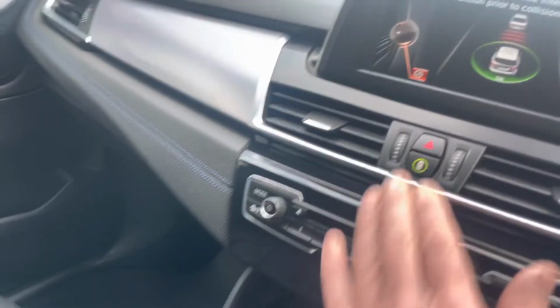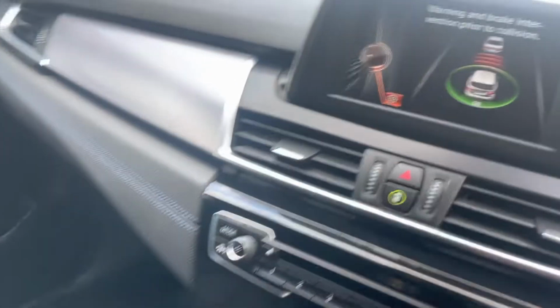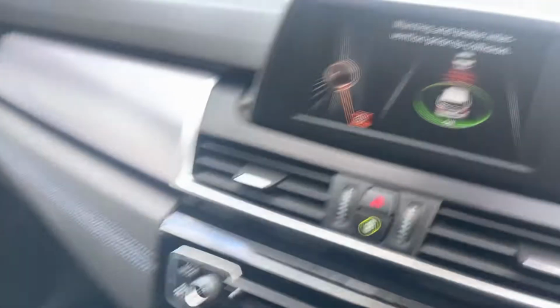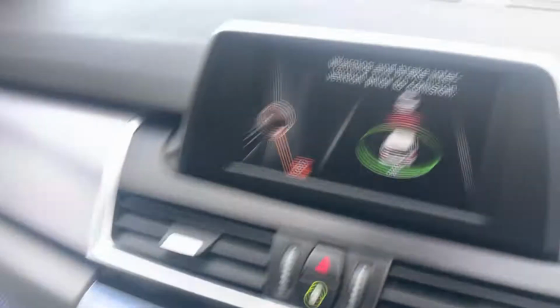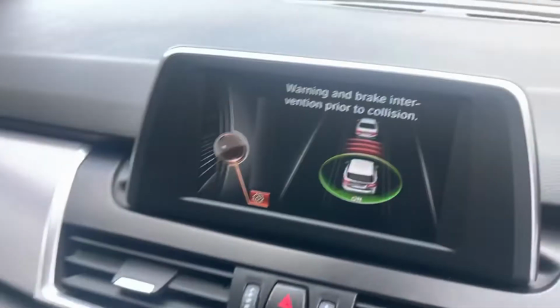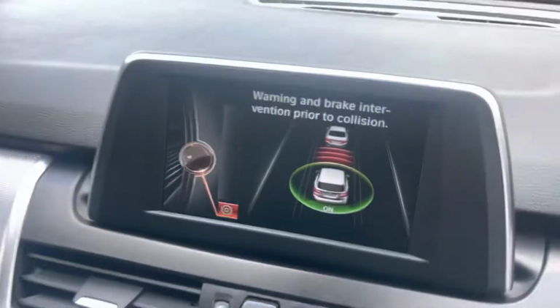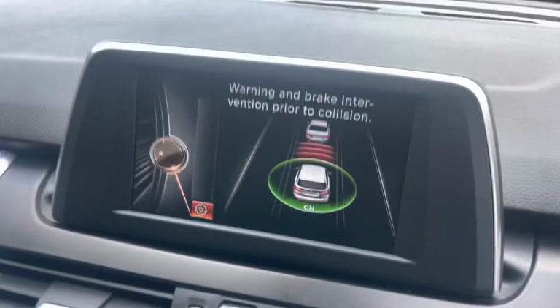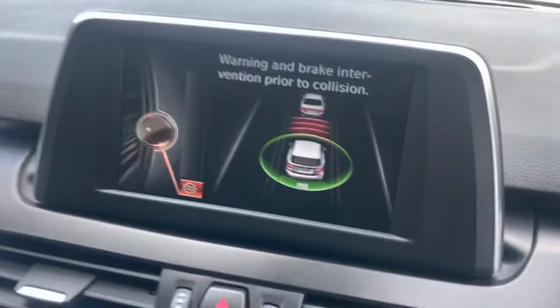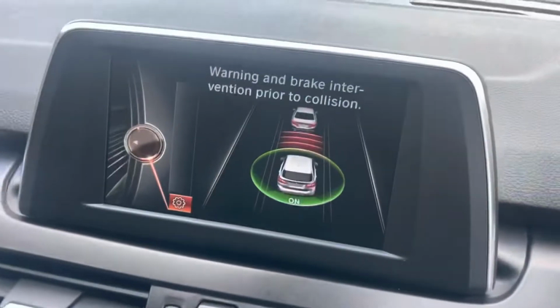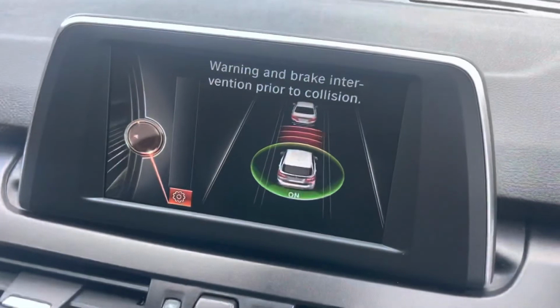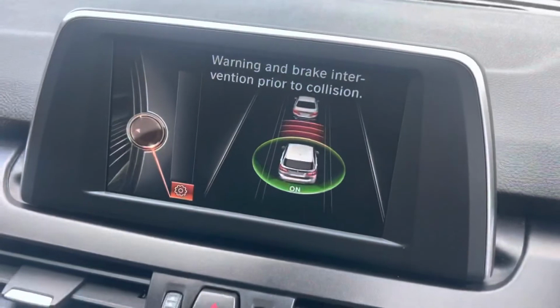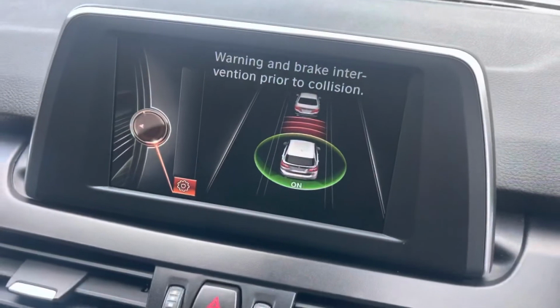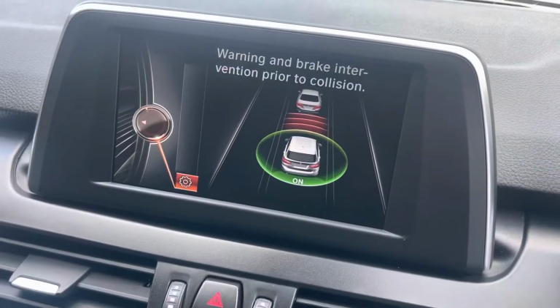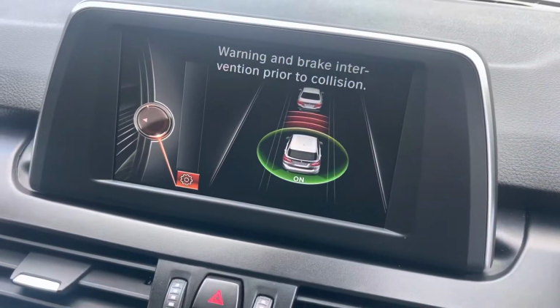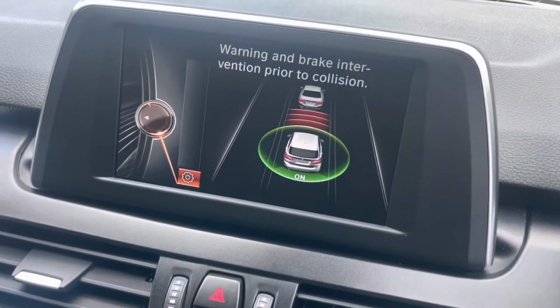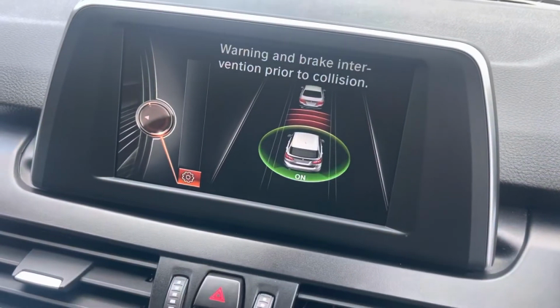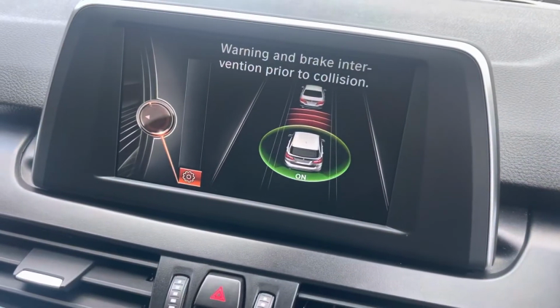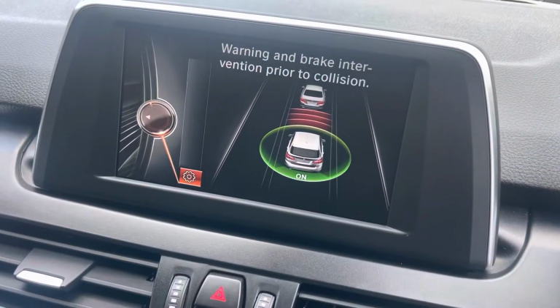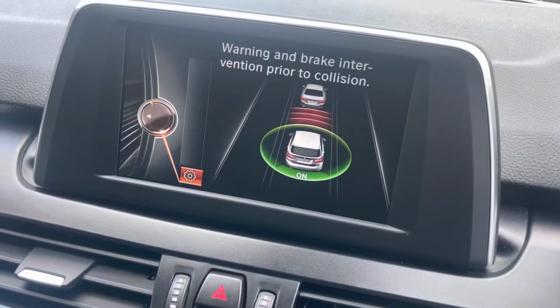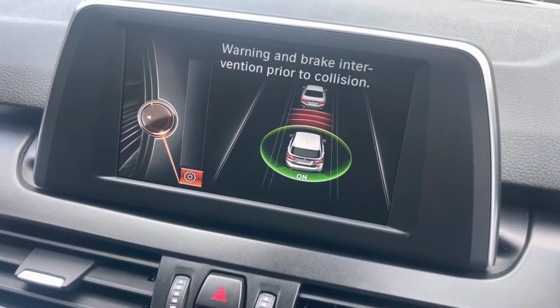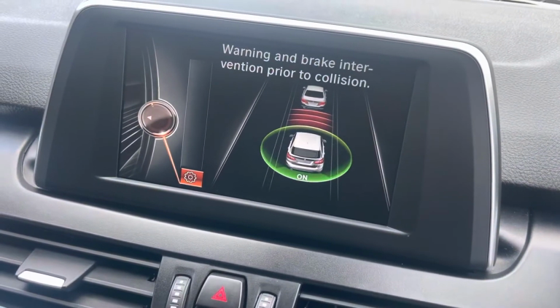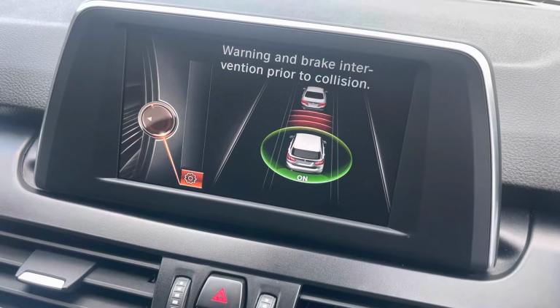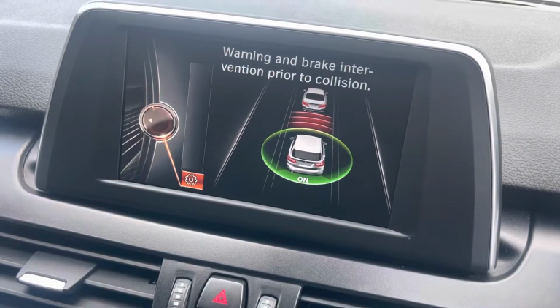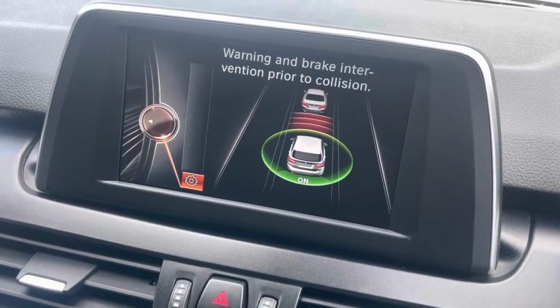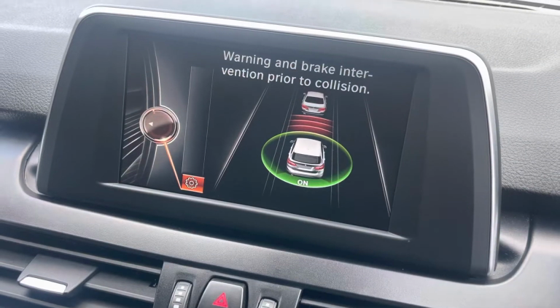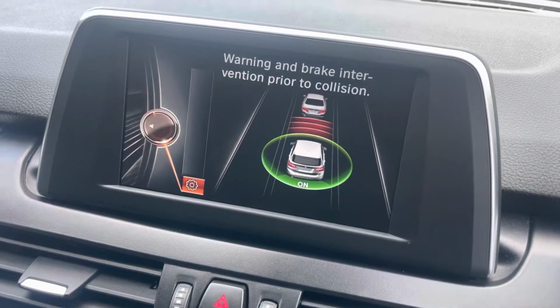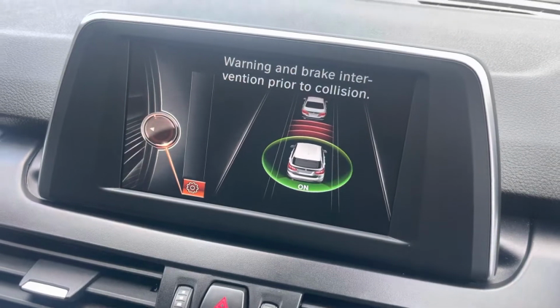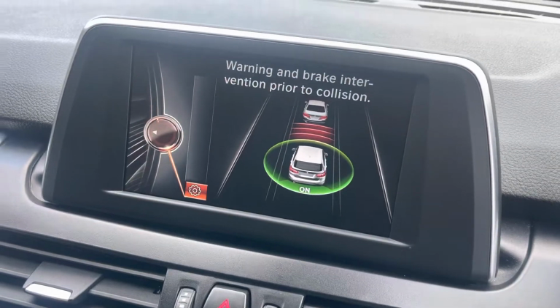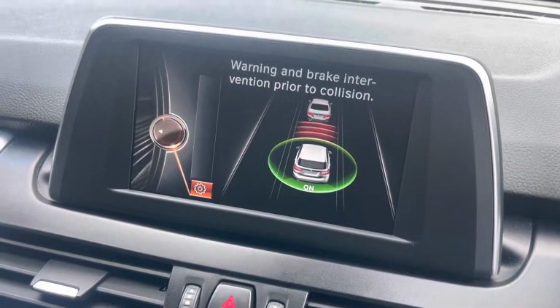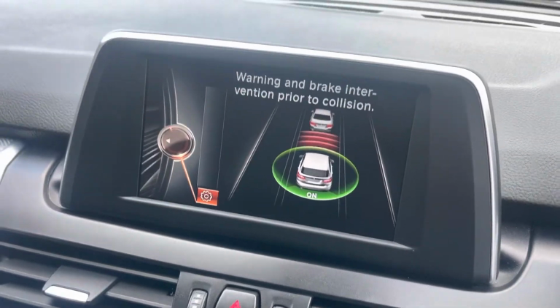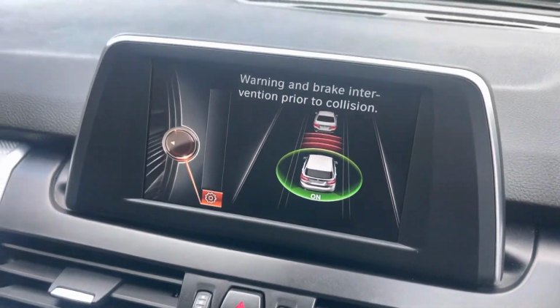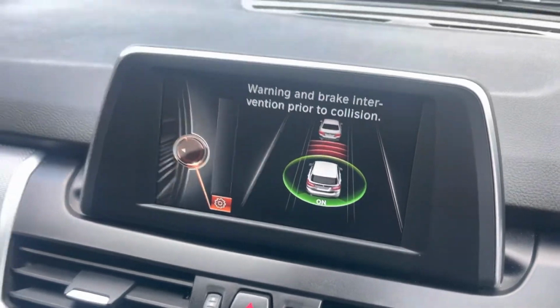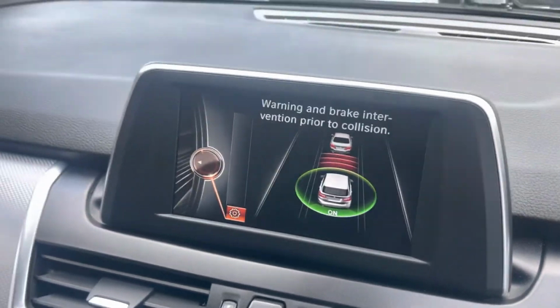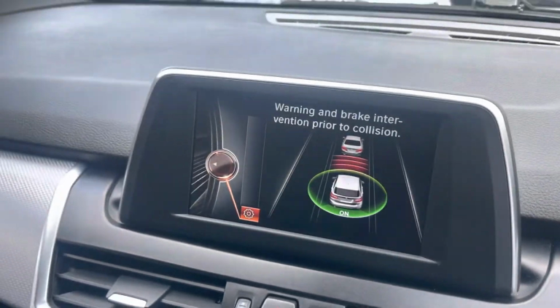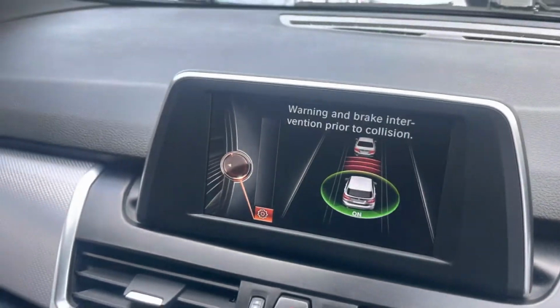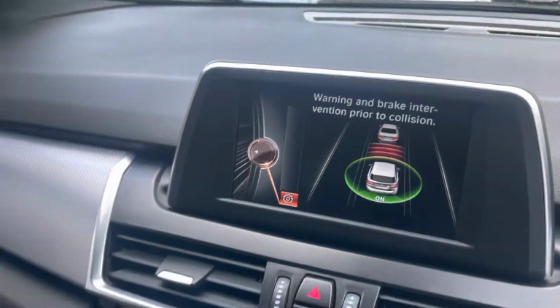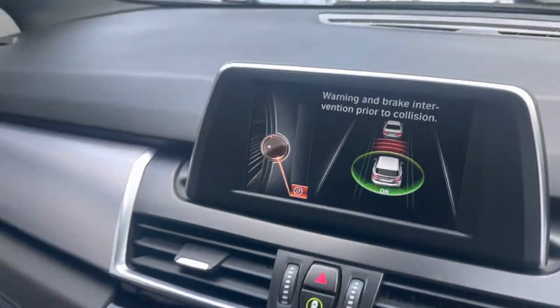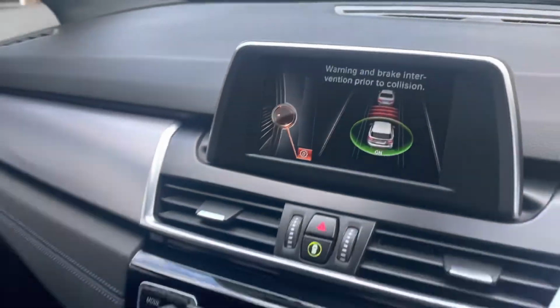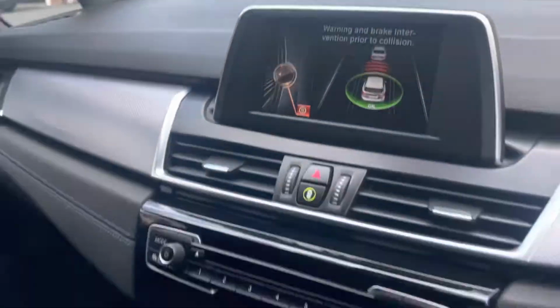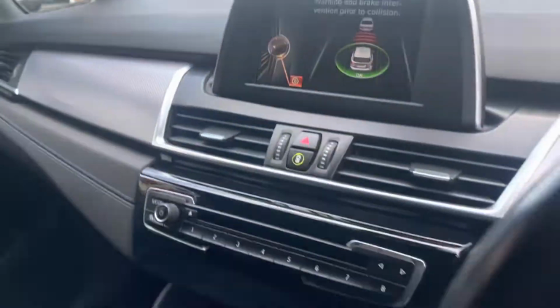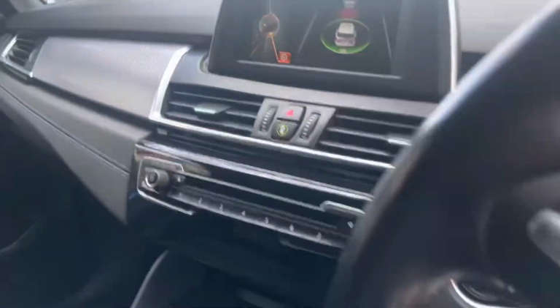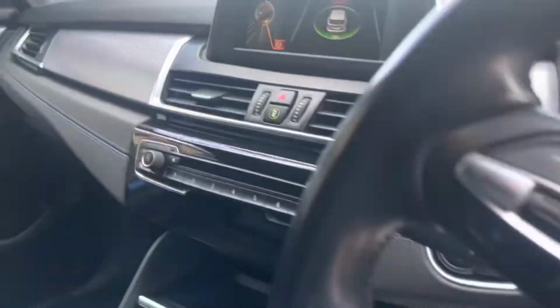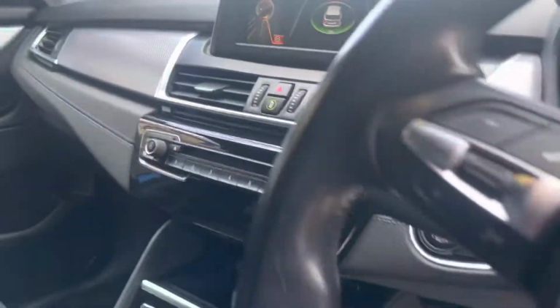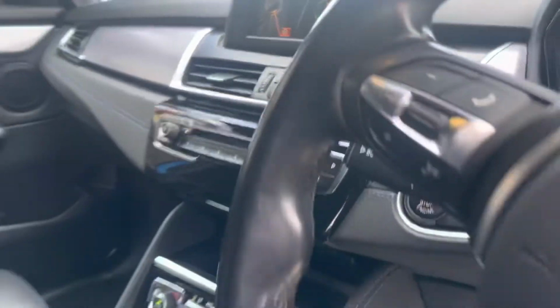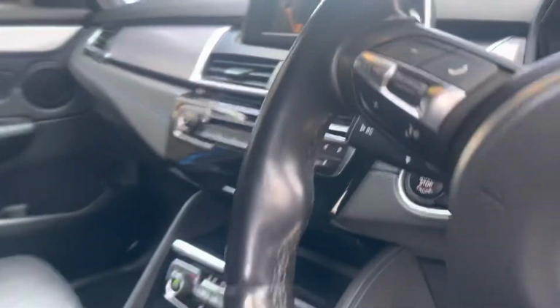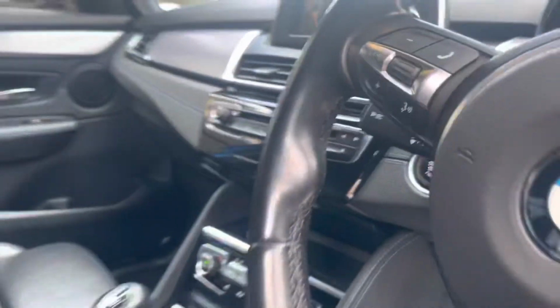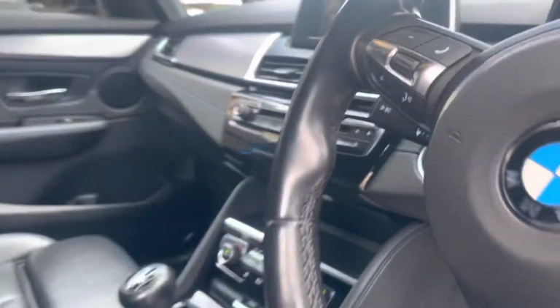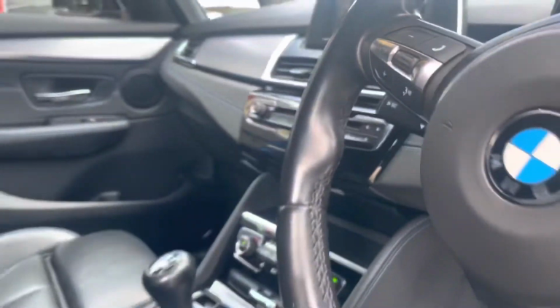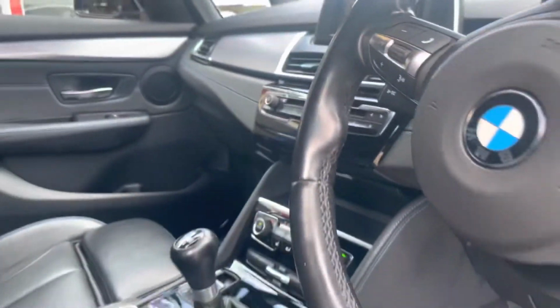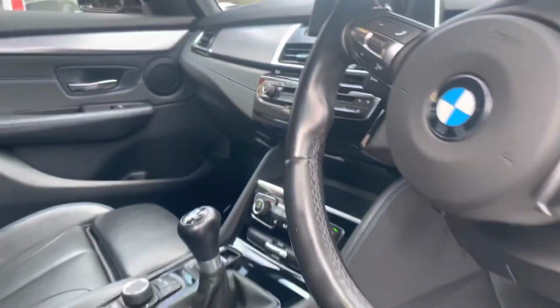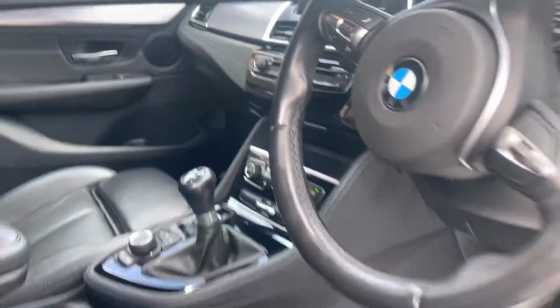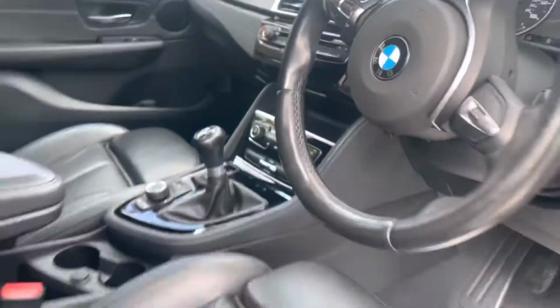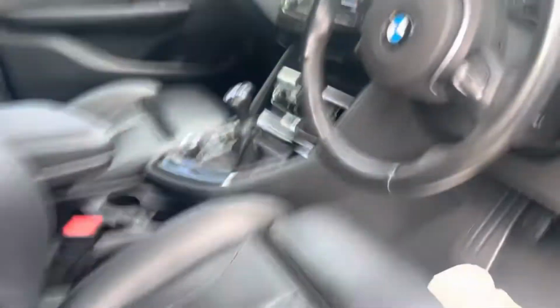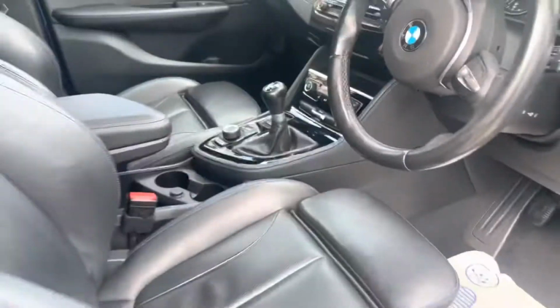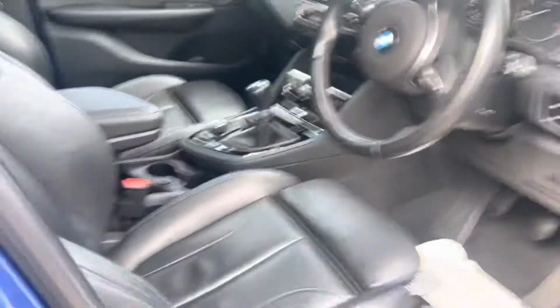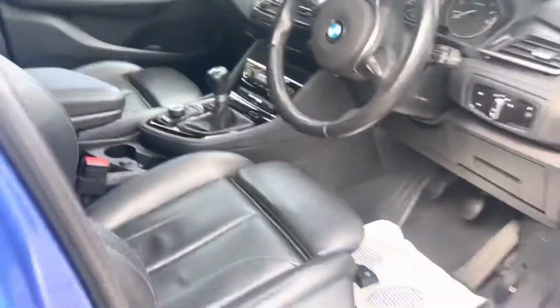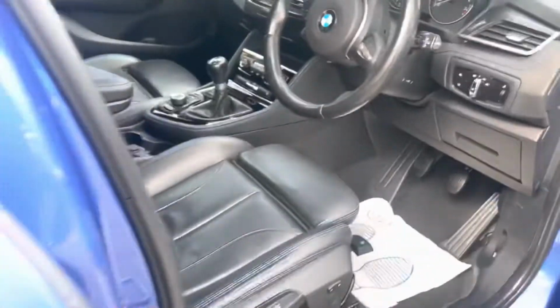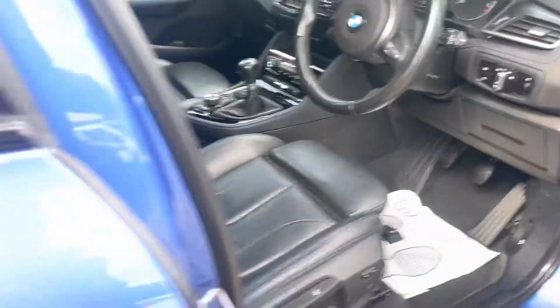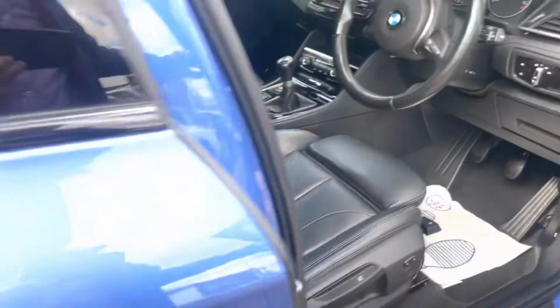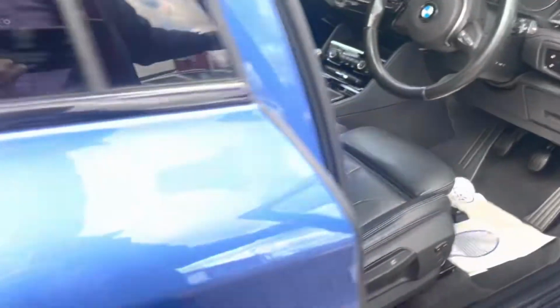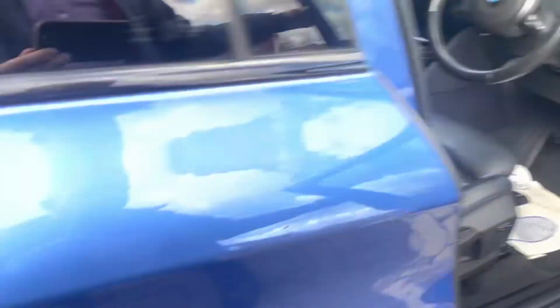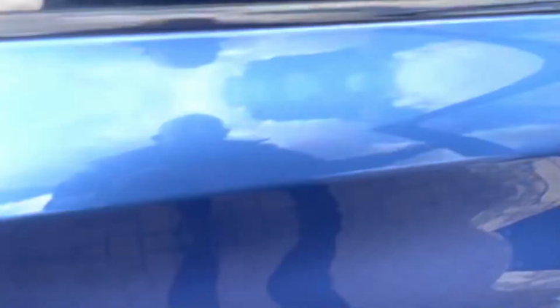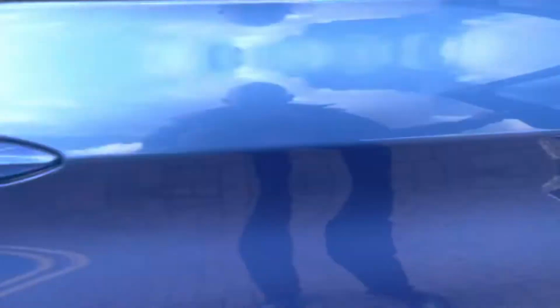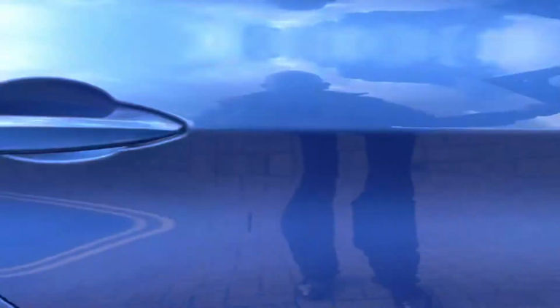It also has warning of brake intervention prior to collision — so it's auto braking if you're going to hit something. Always handy.